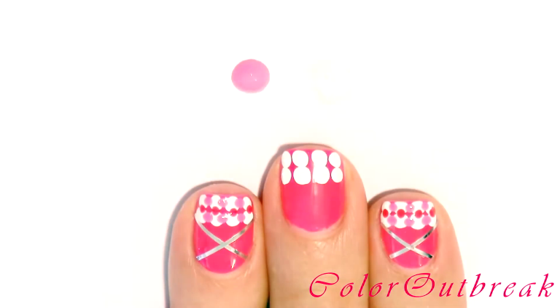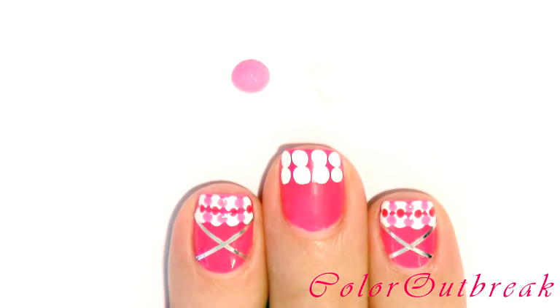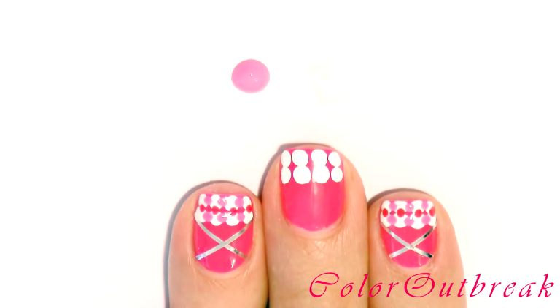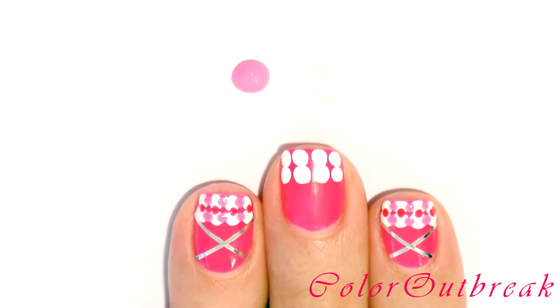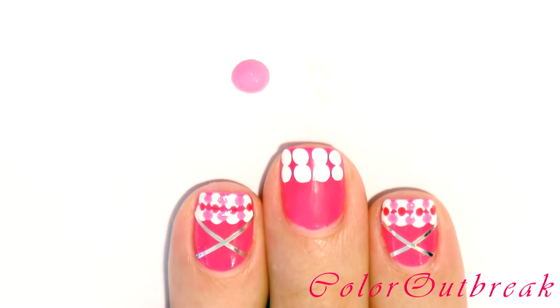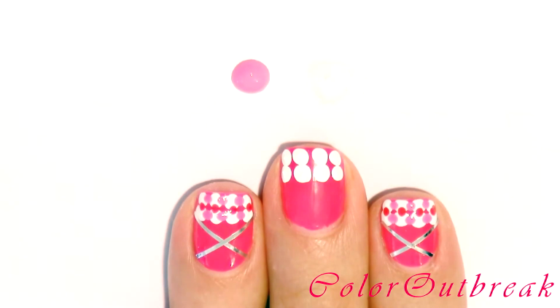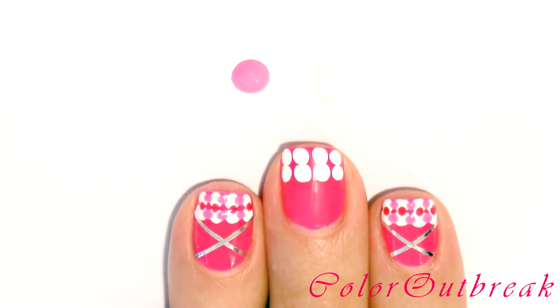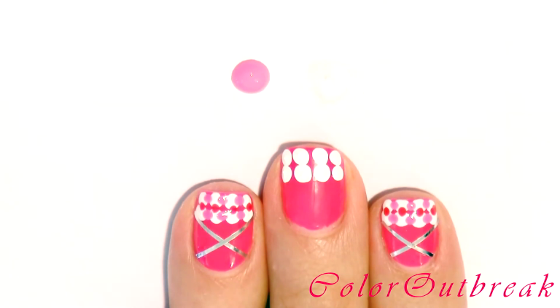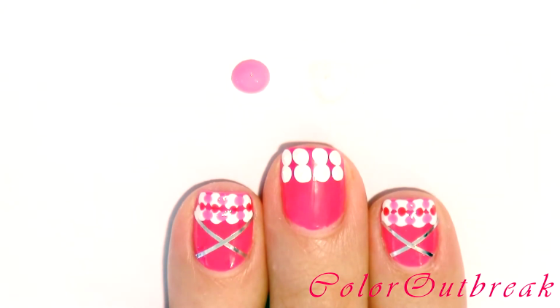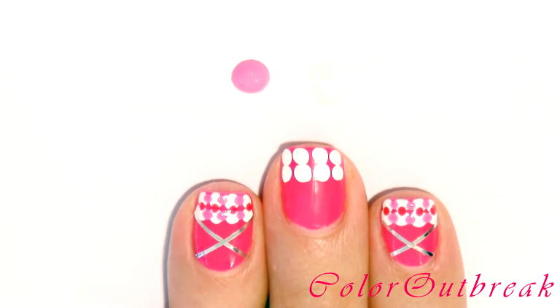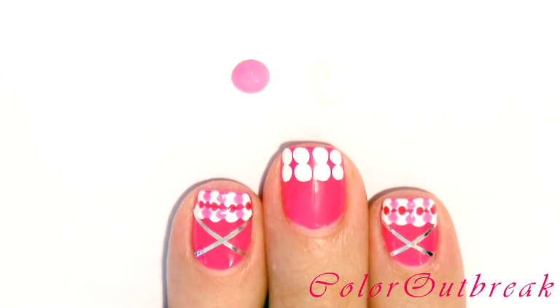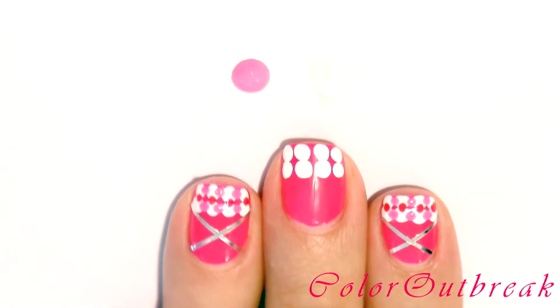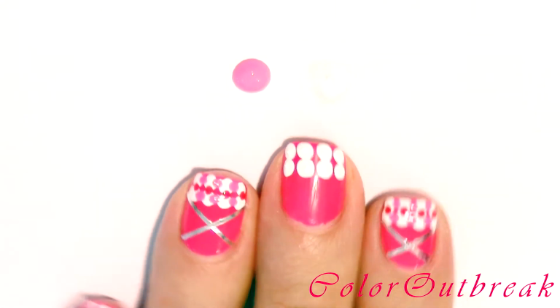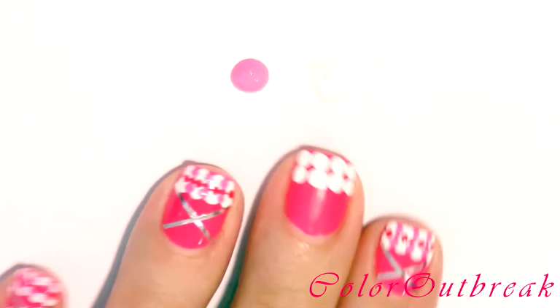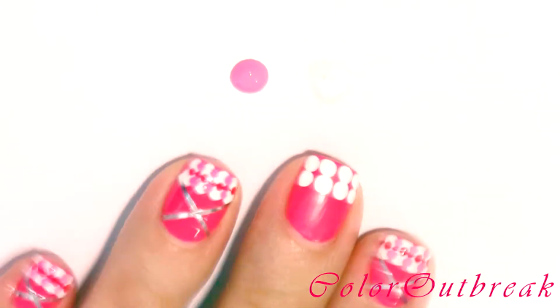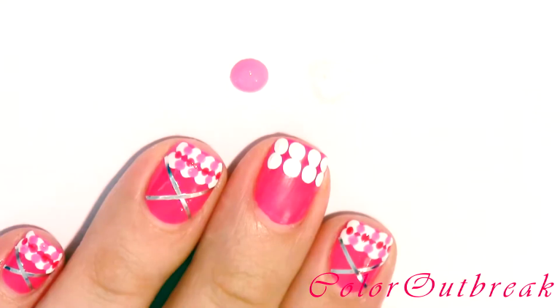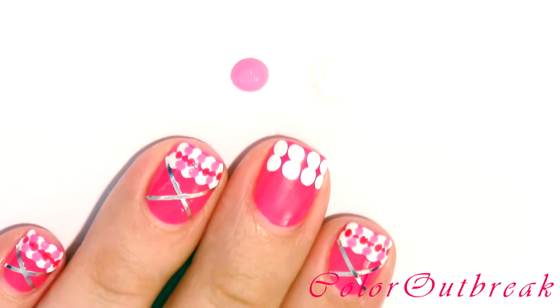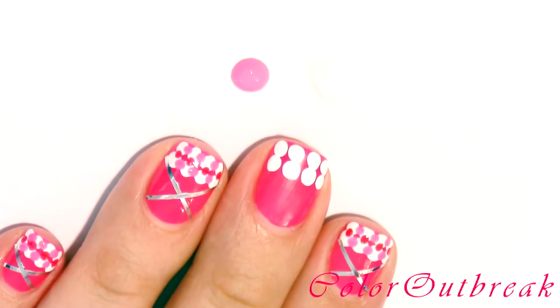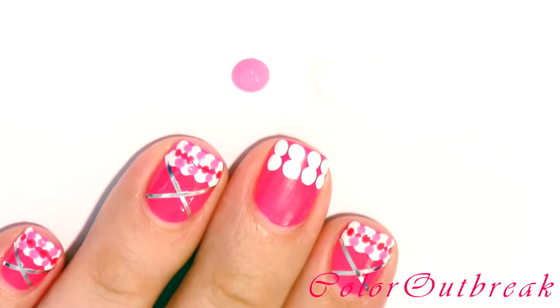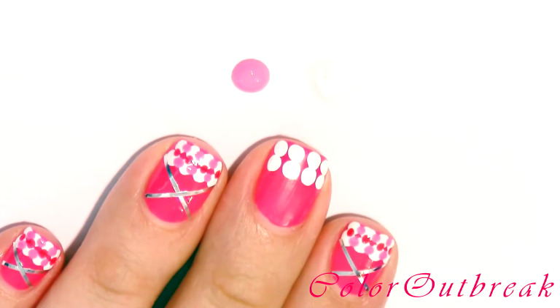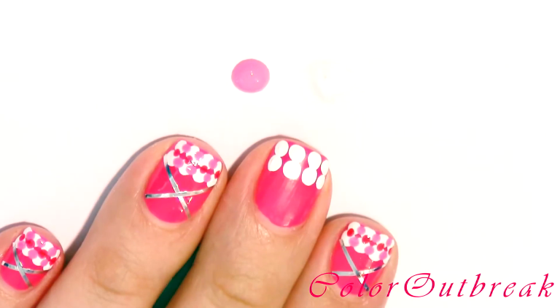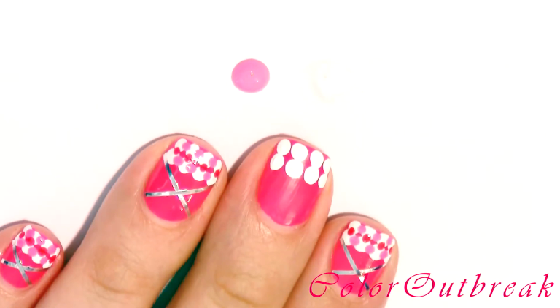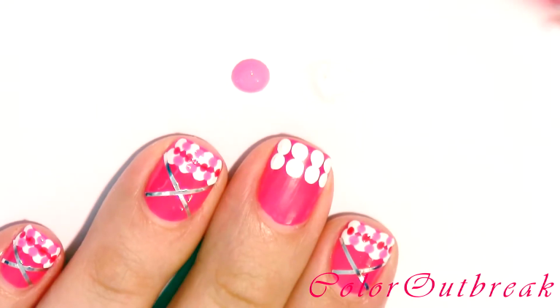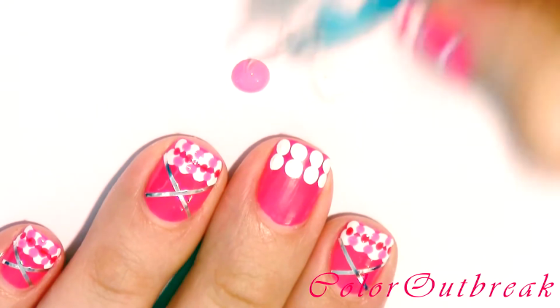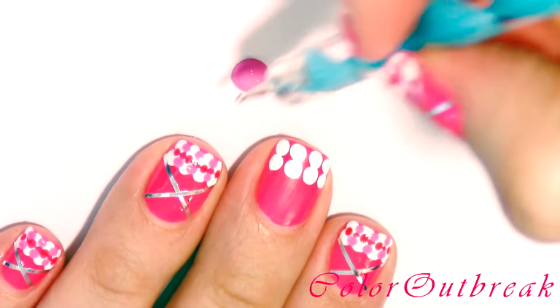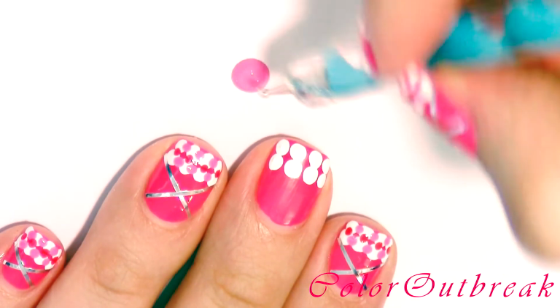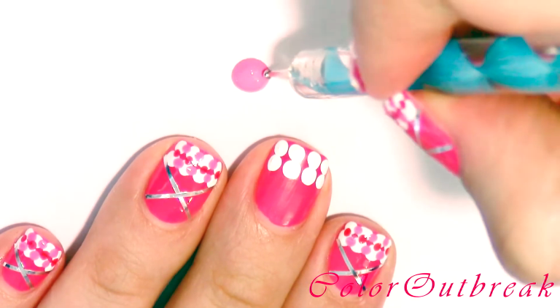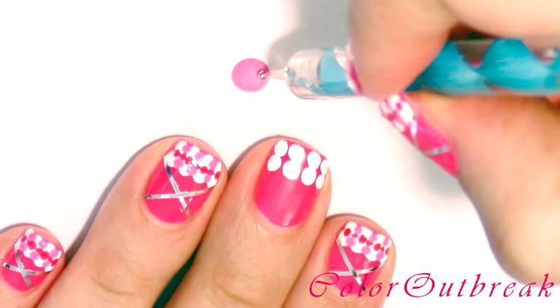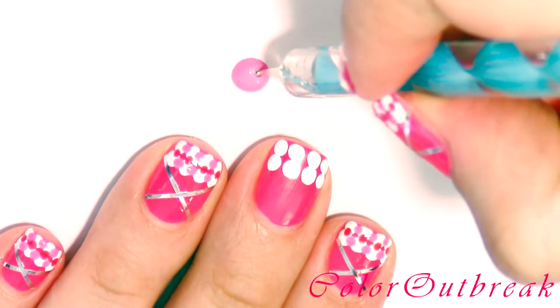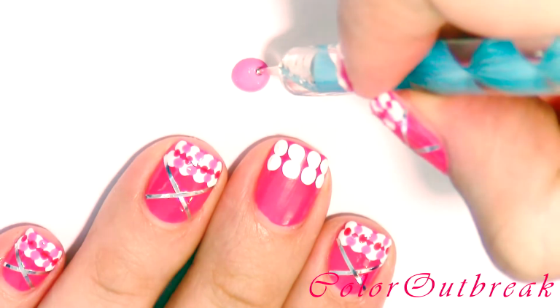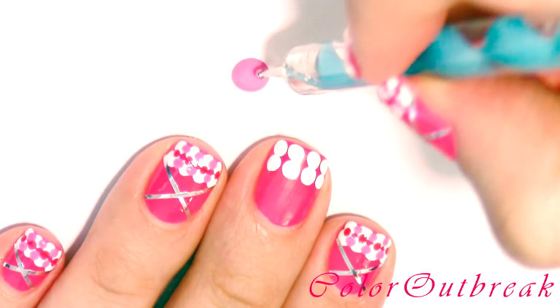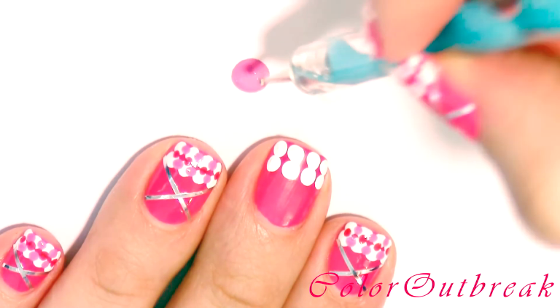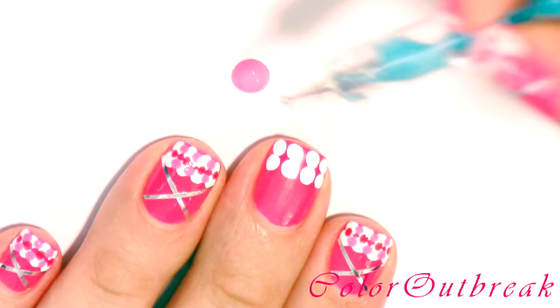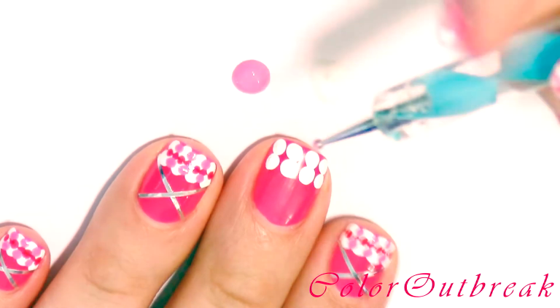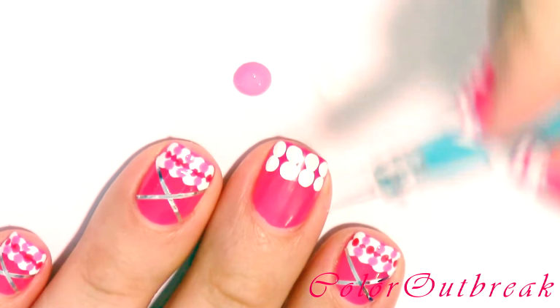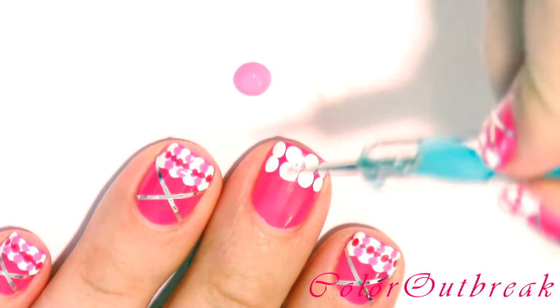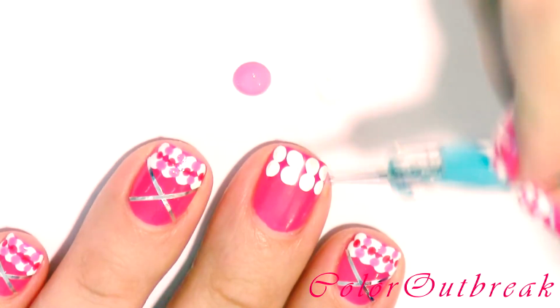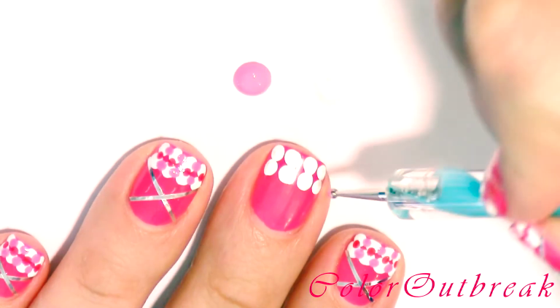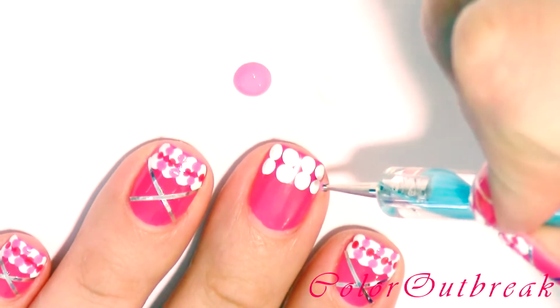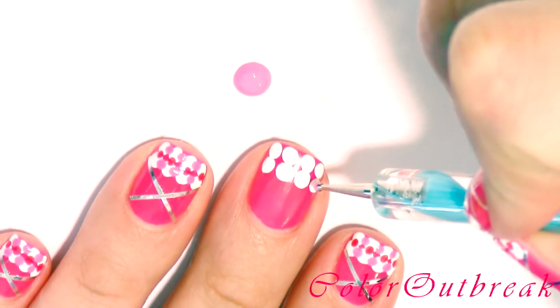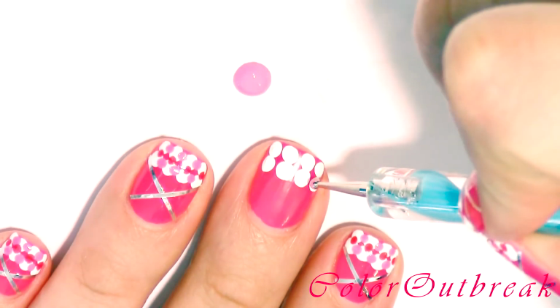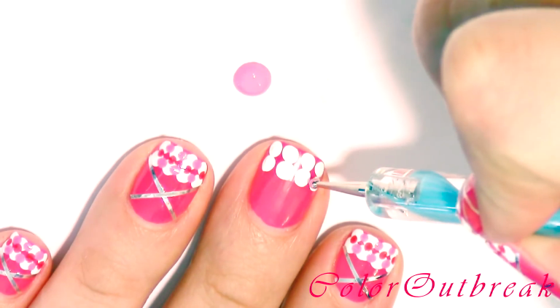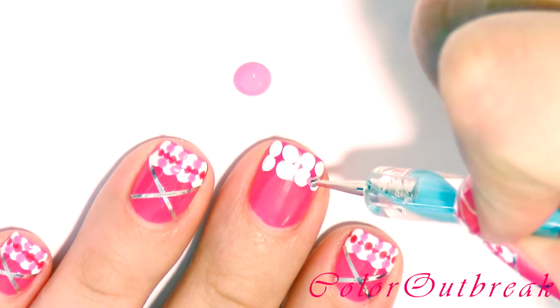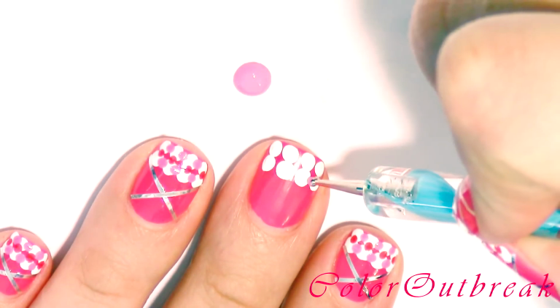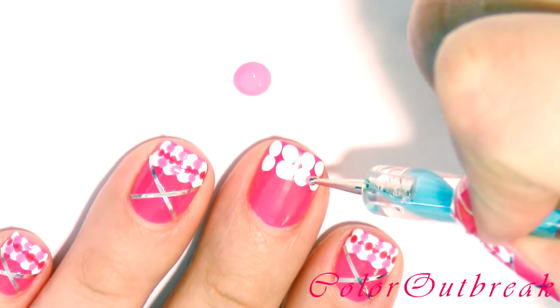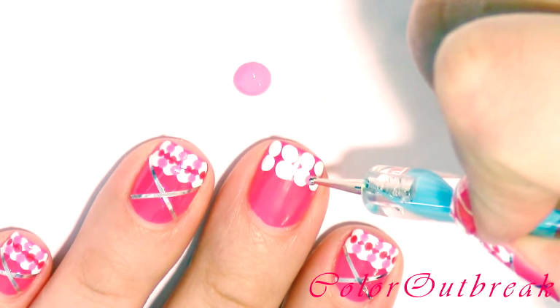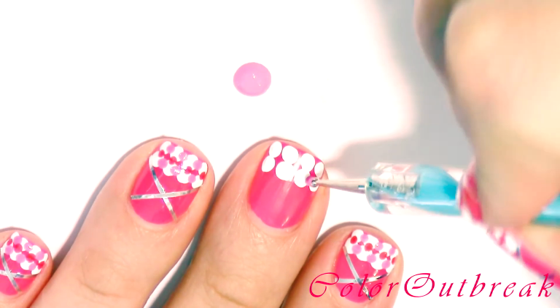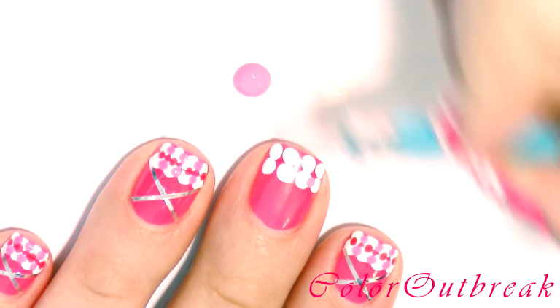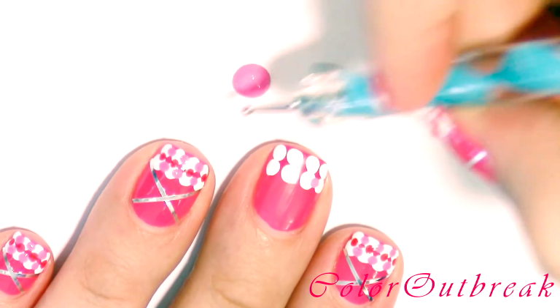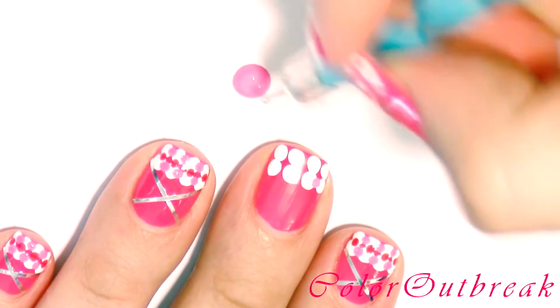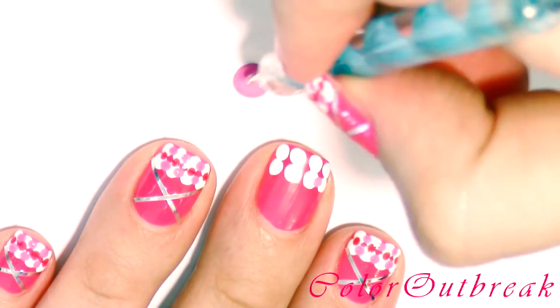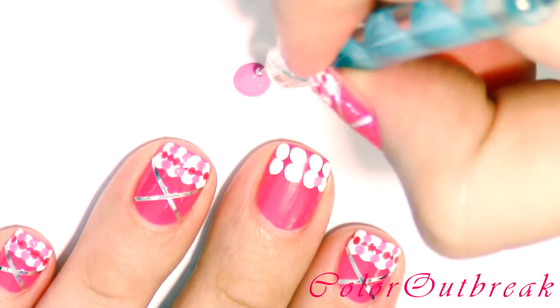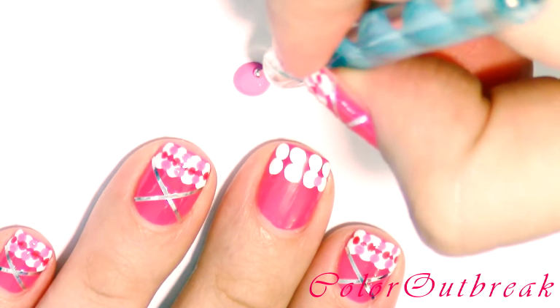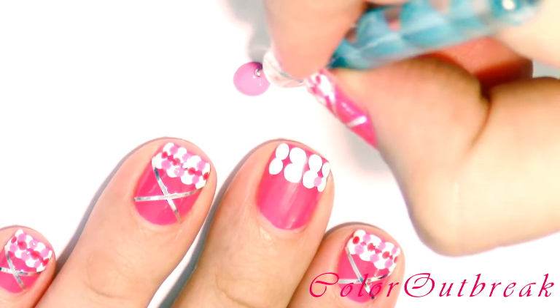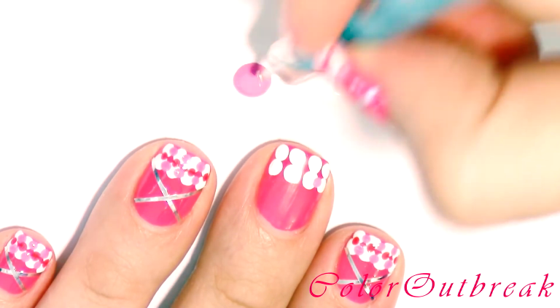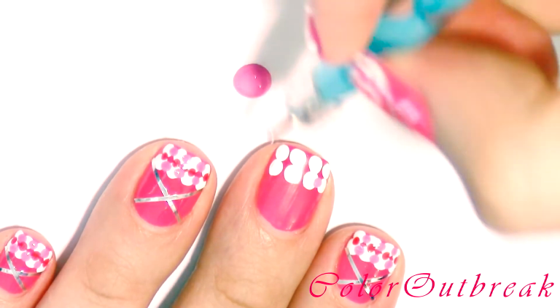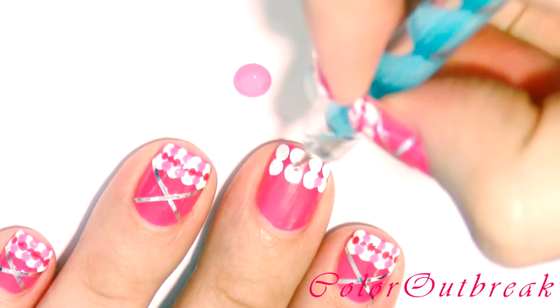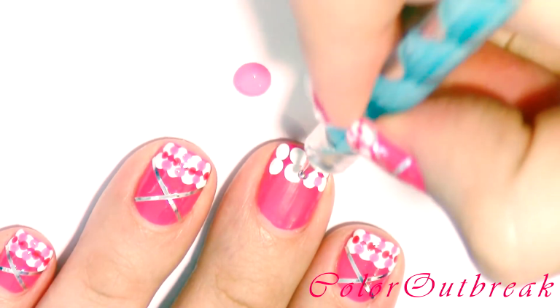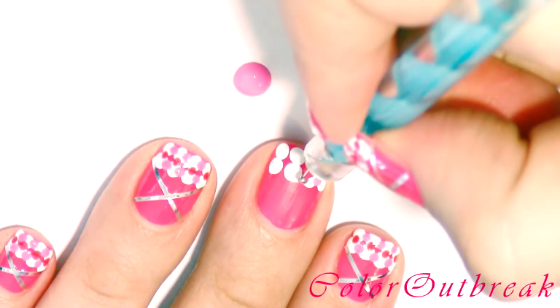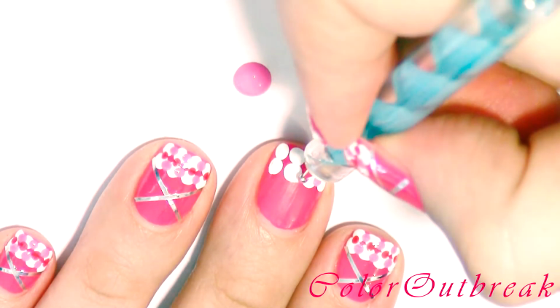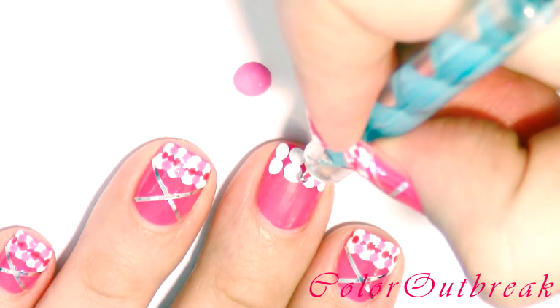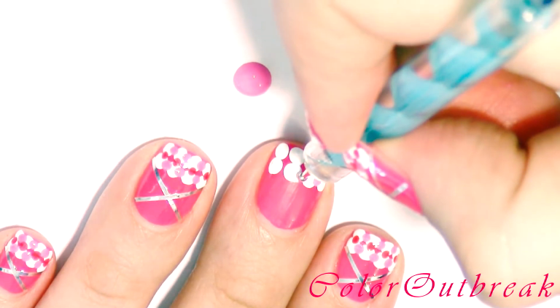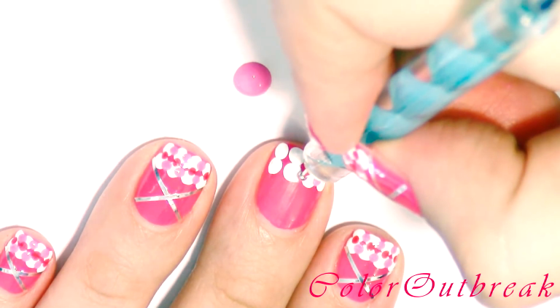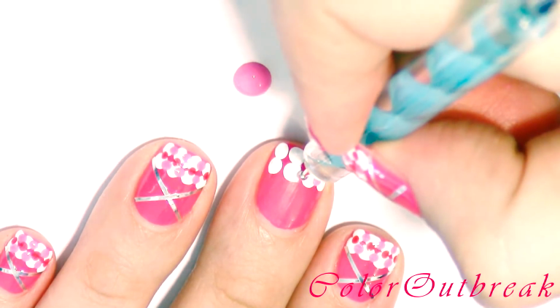Now with a light pink color and the small tip I'm placing a dot in between the white circles, going across my nail from left to right and back.